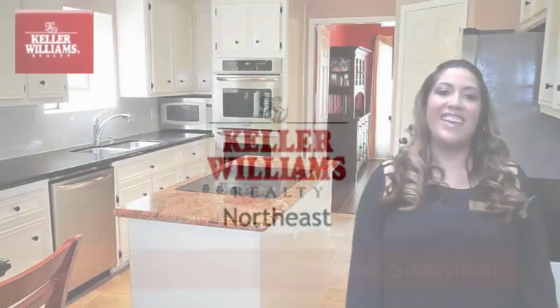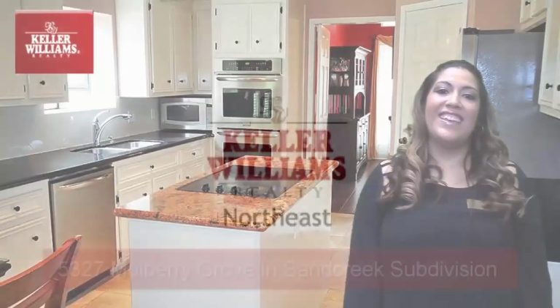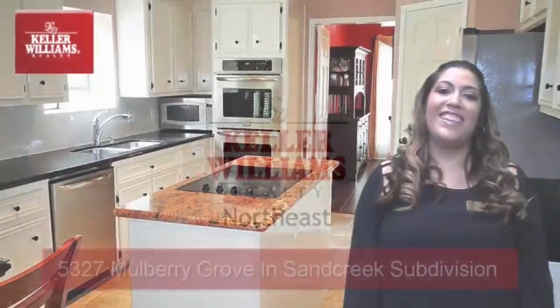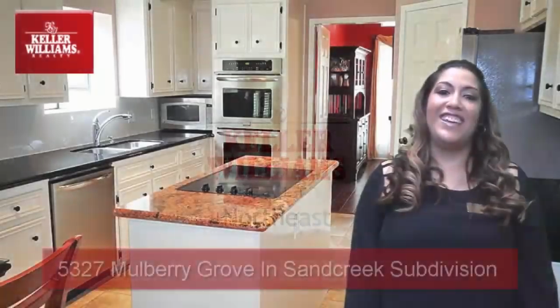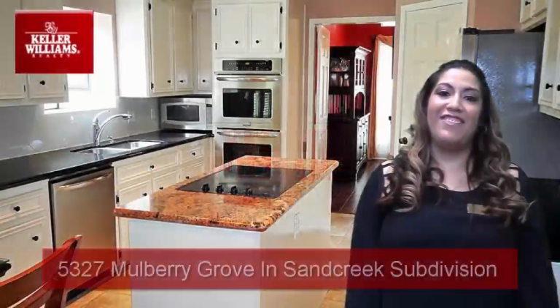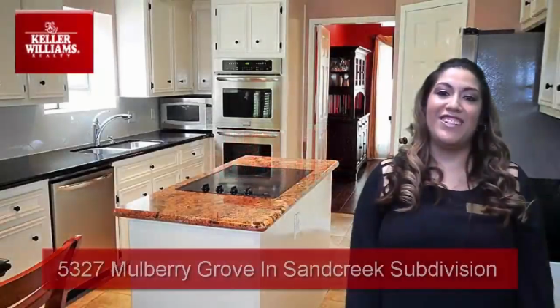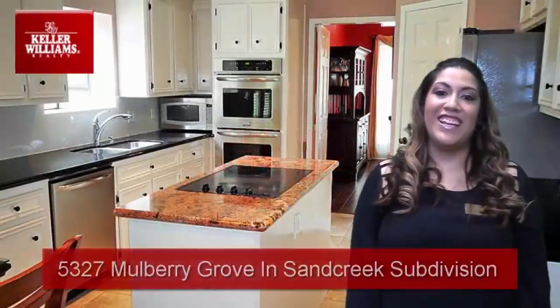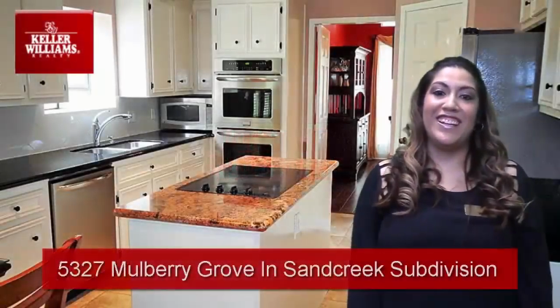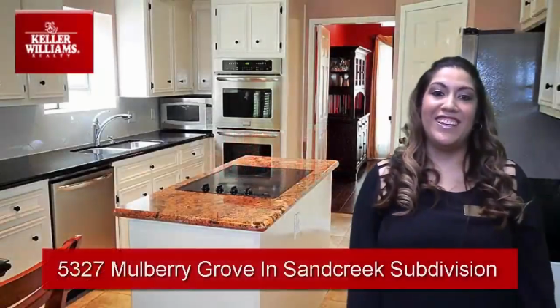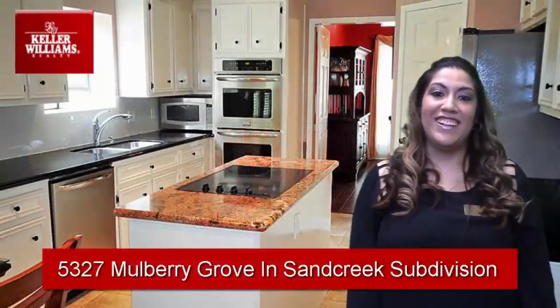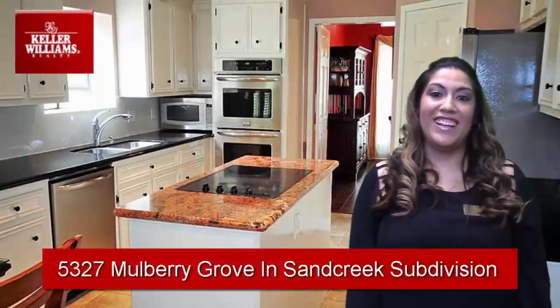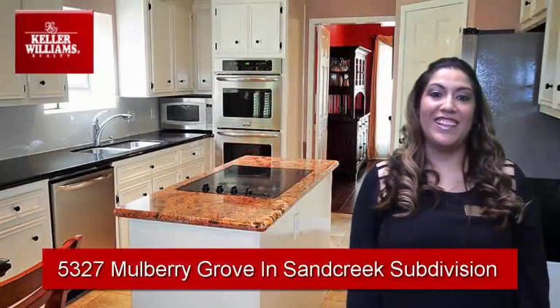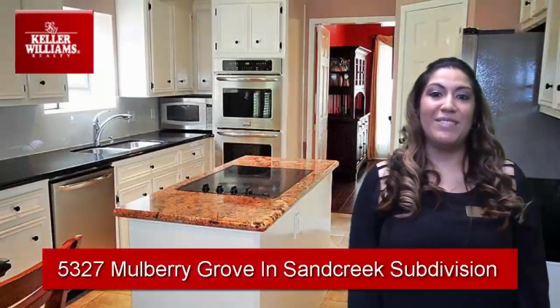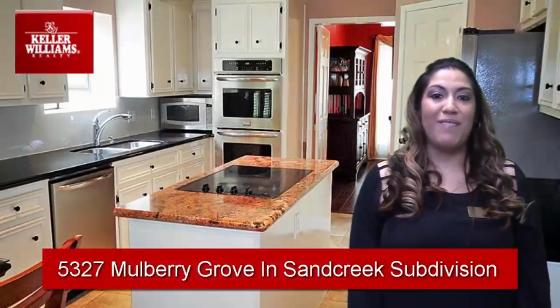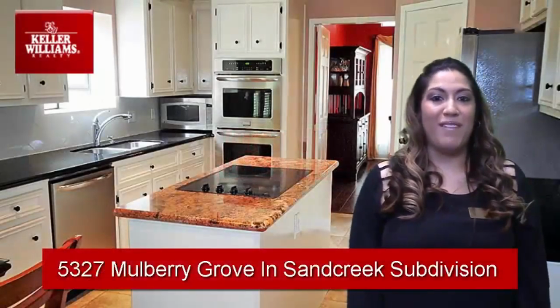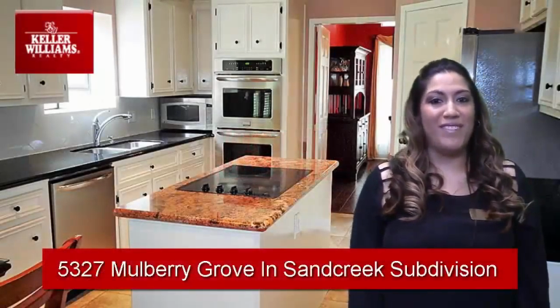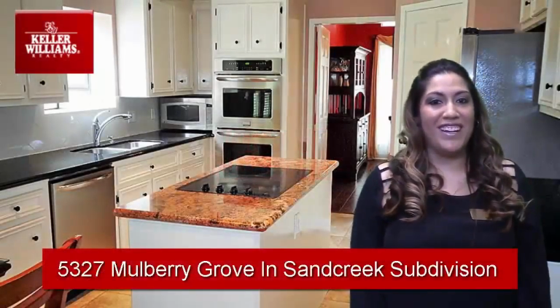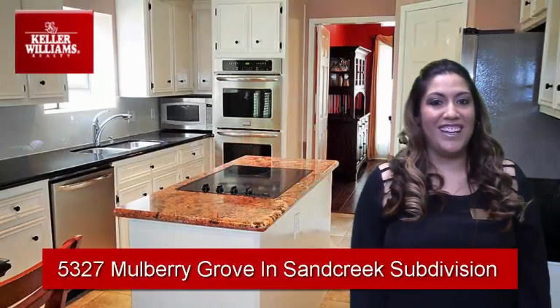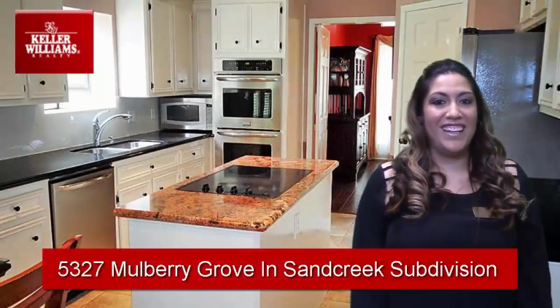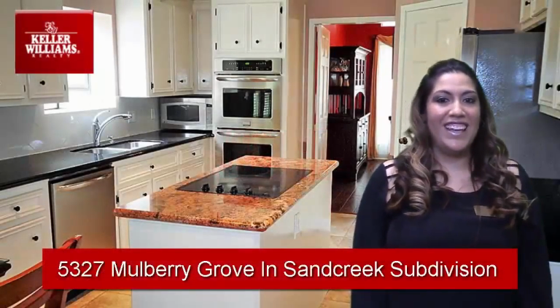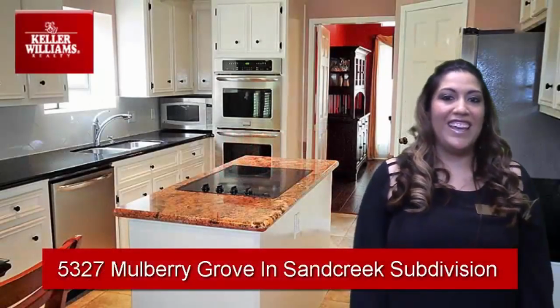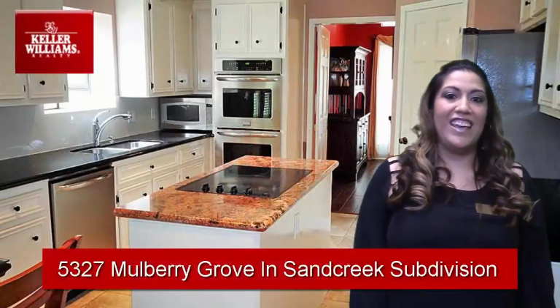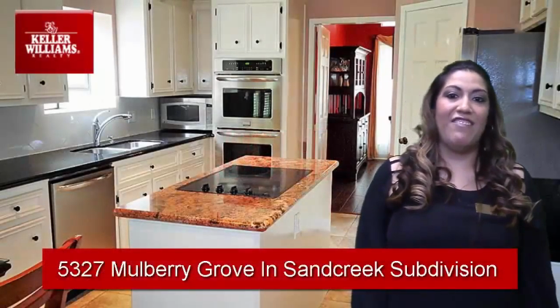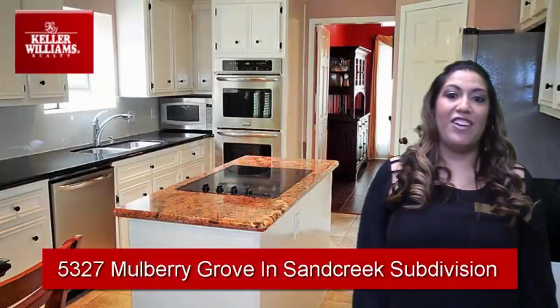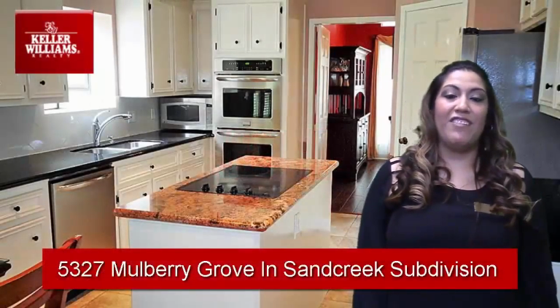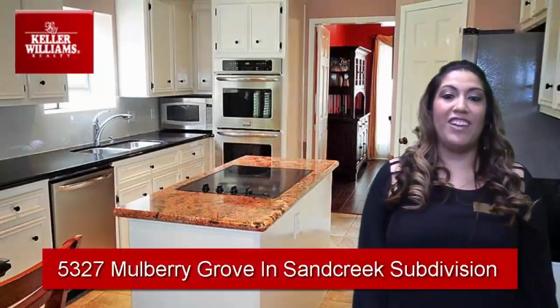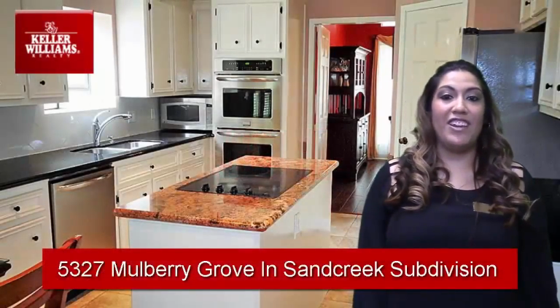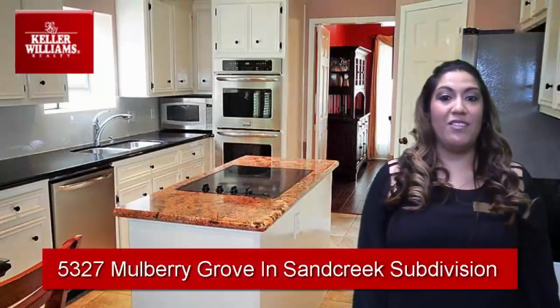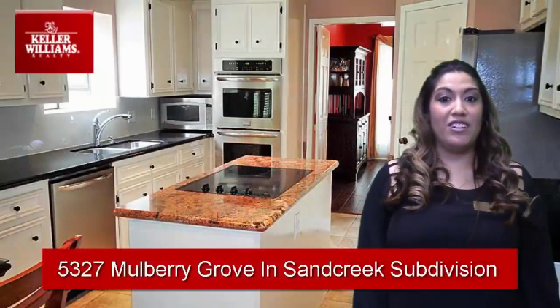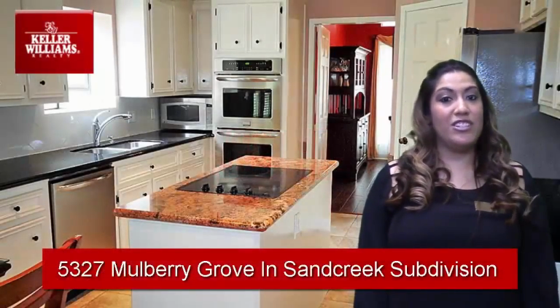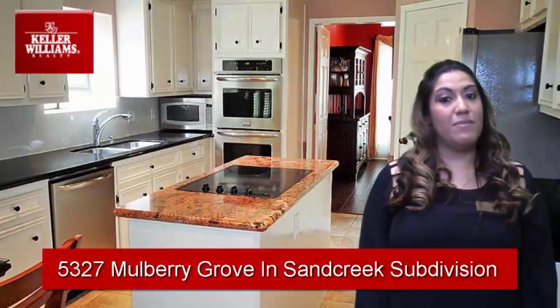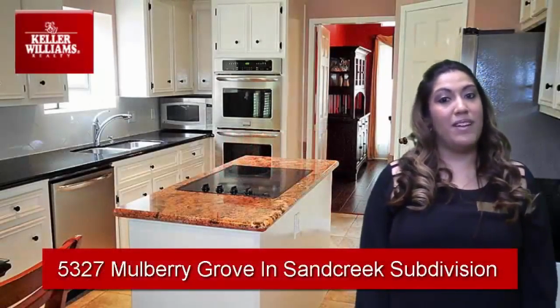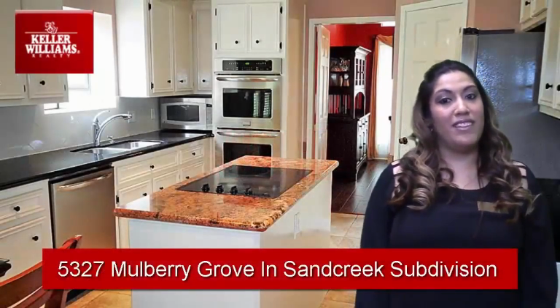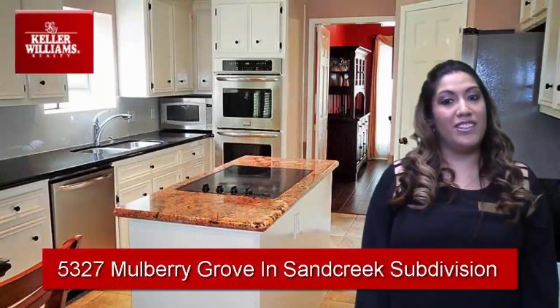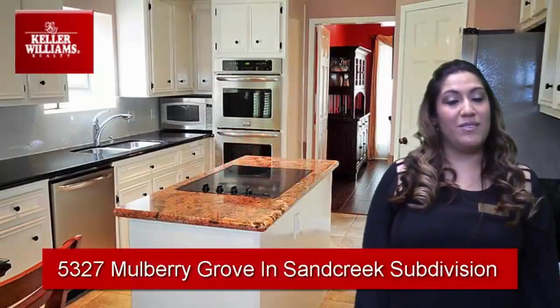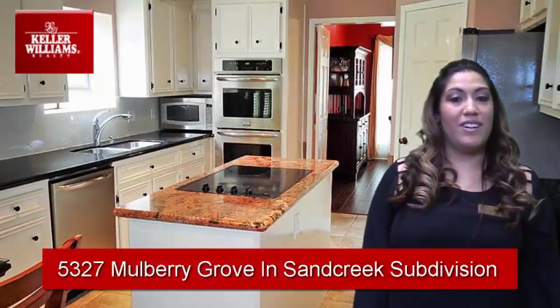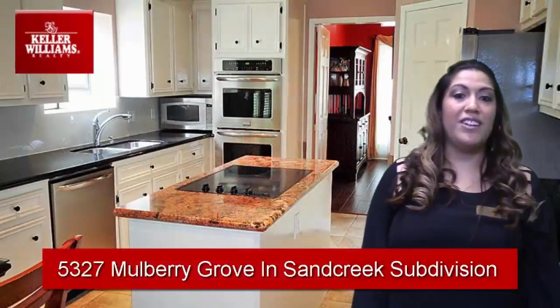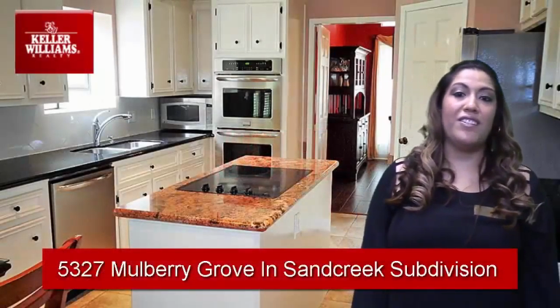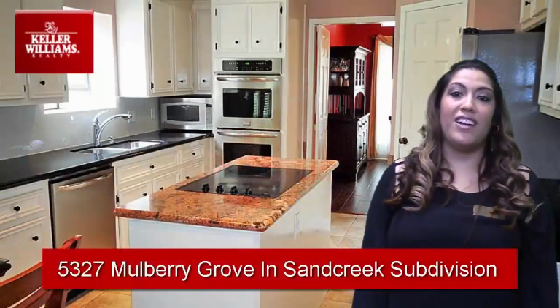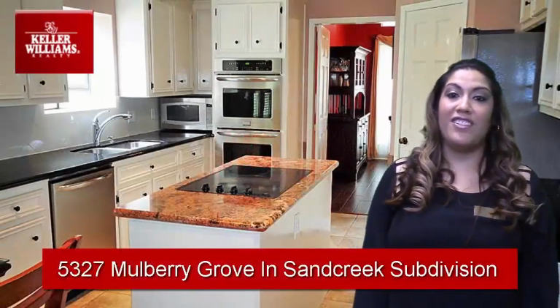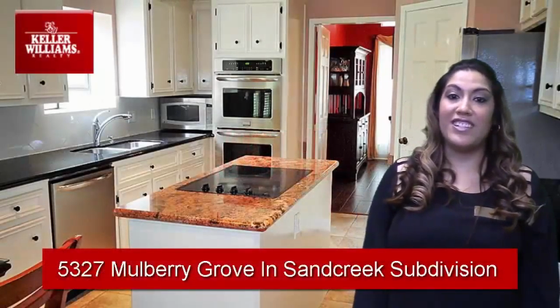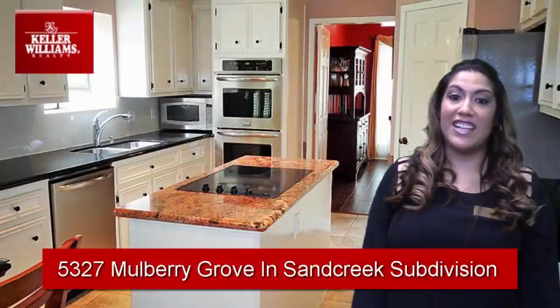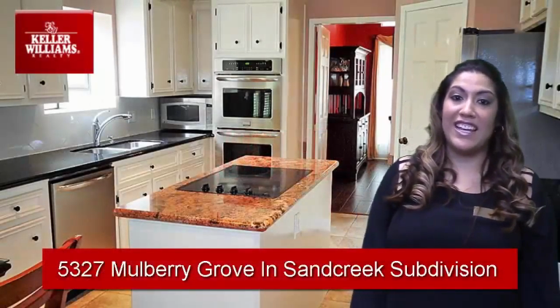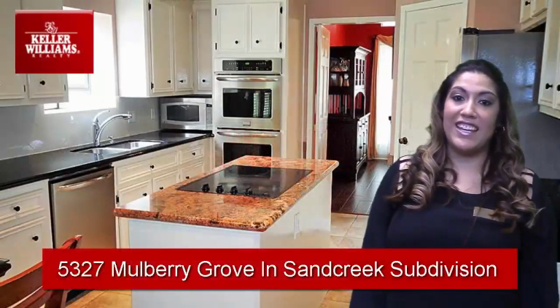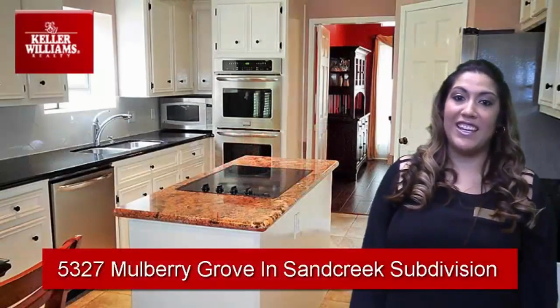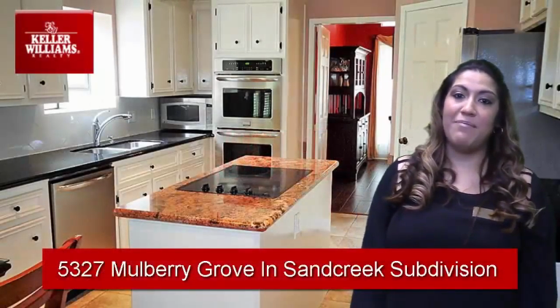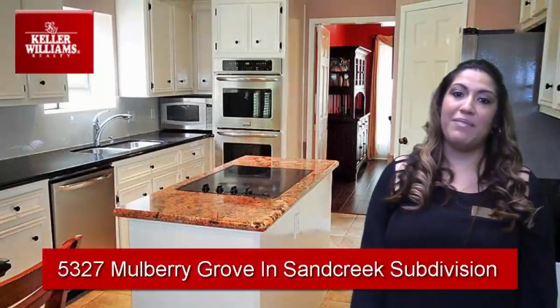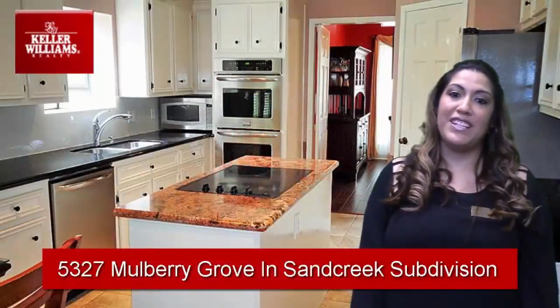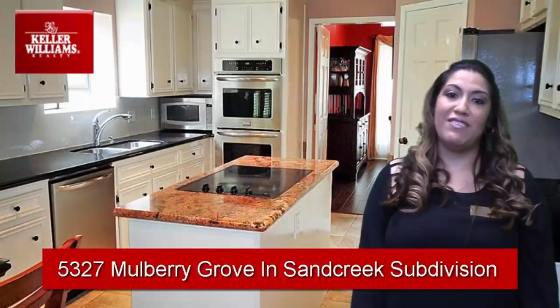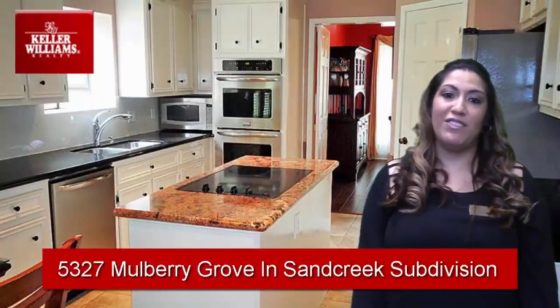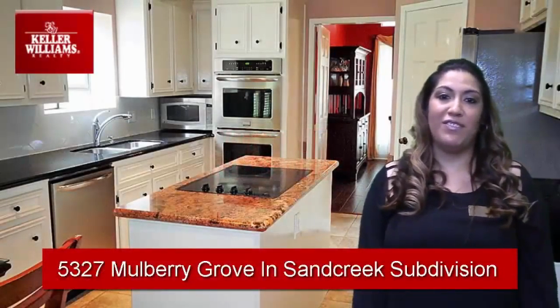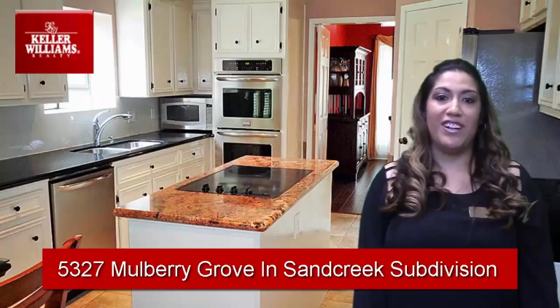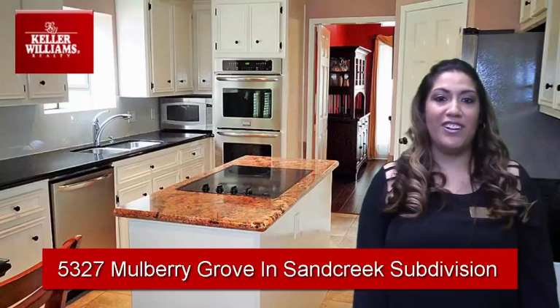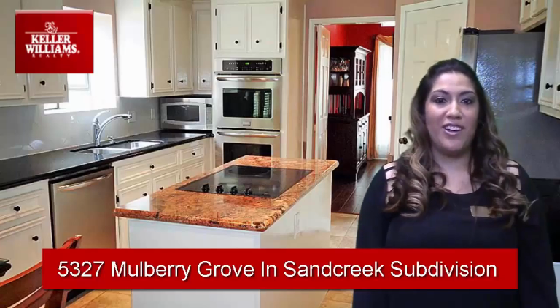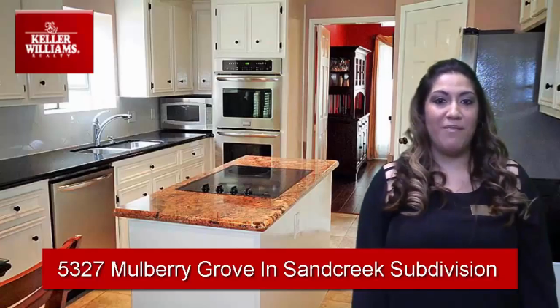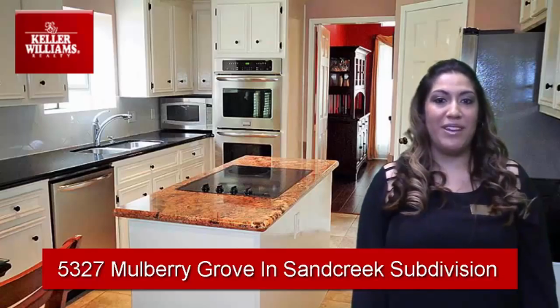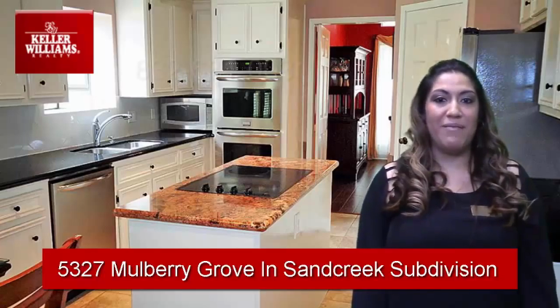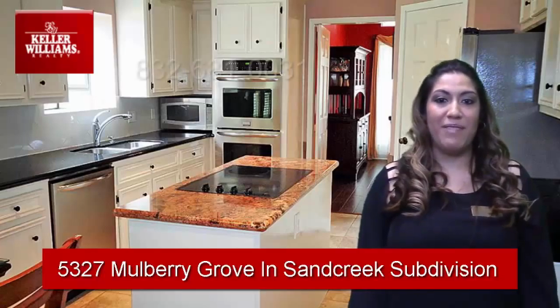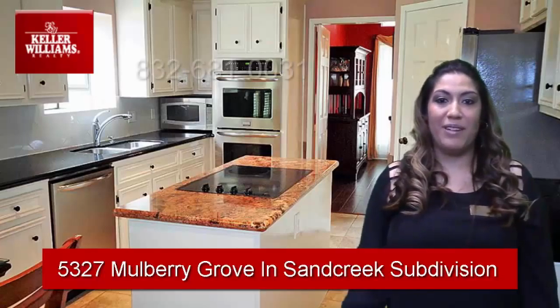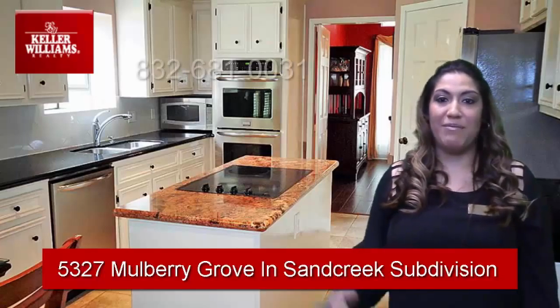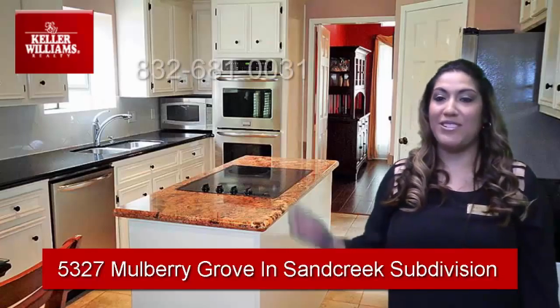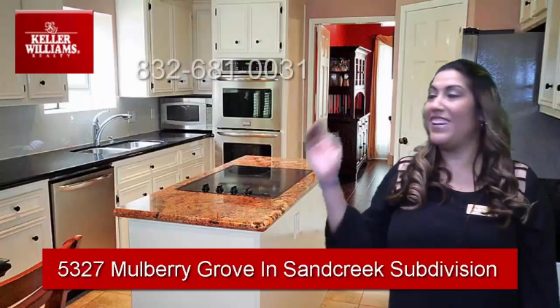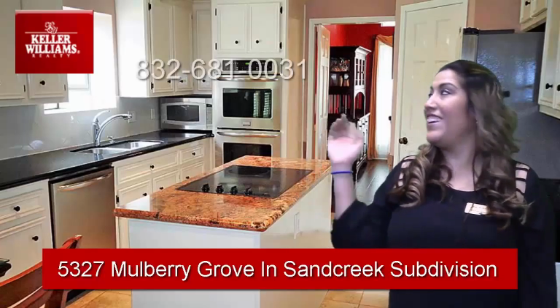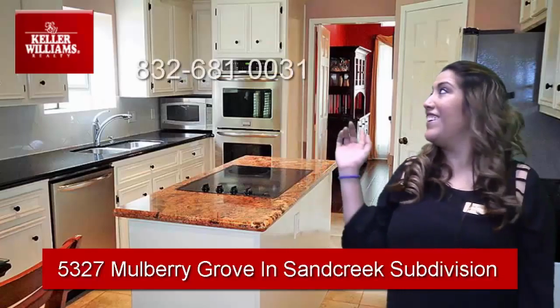Thank you for taking a look at this property. If you have any questions about this one or others like it, please feel free to call me. My number is right here.